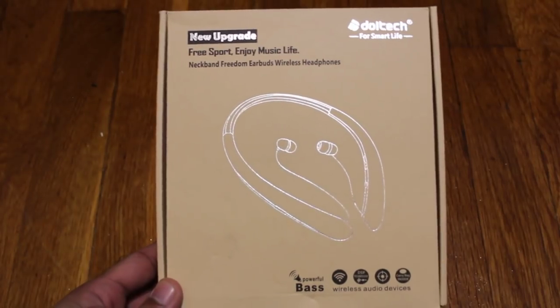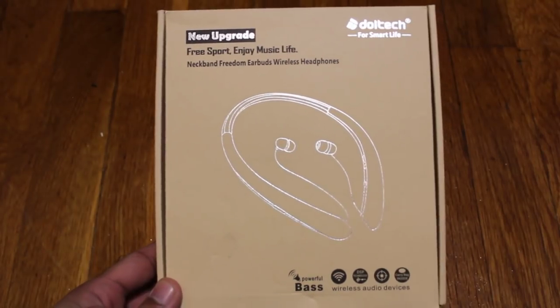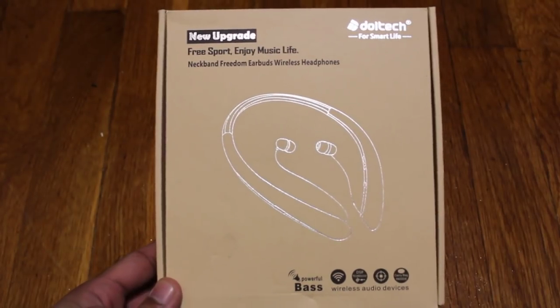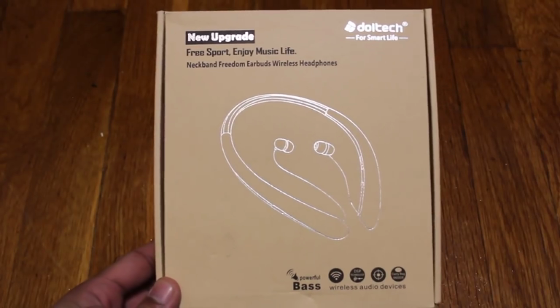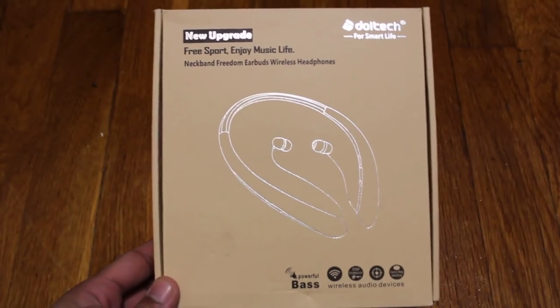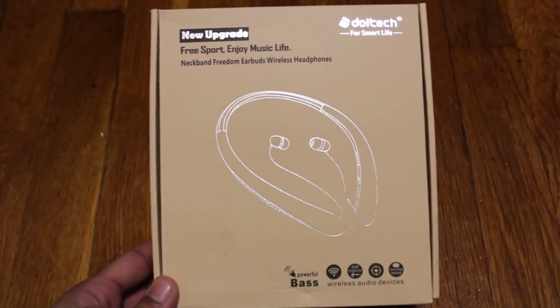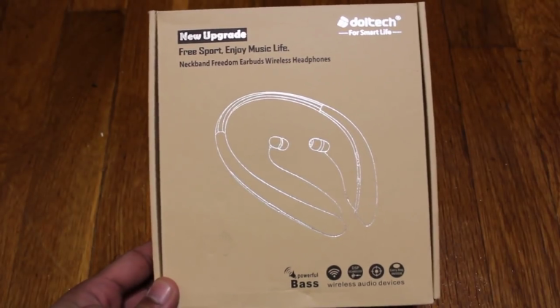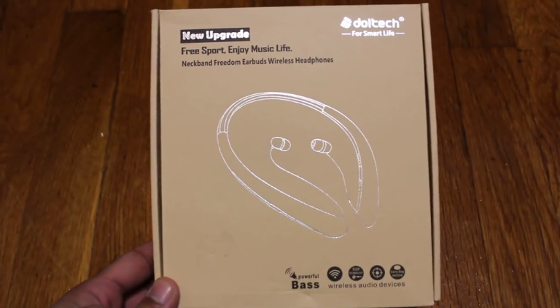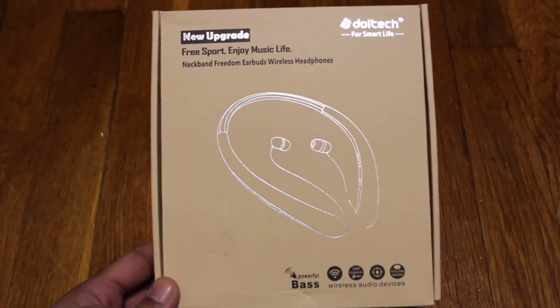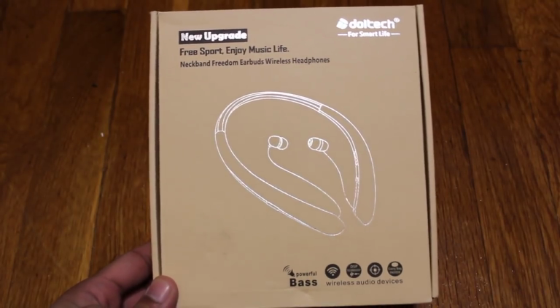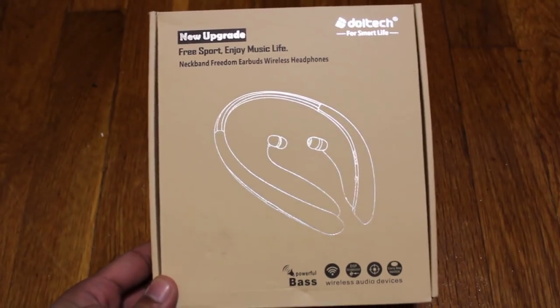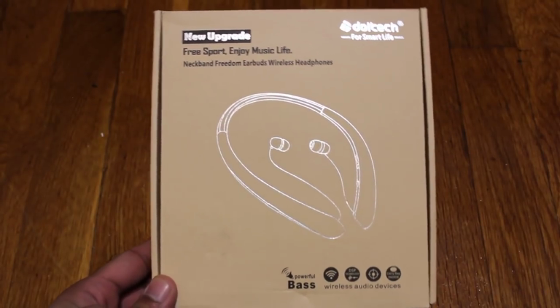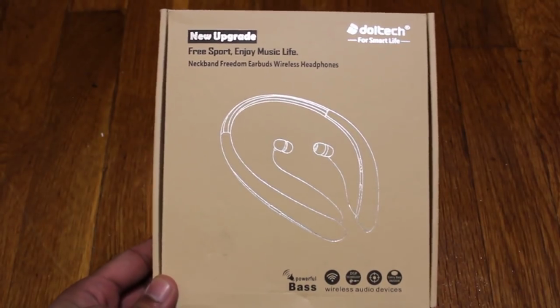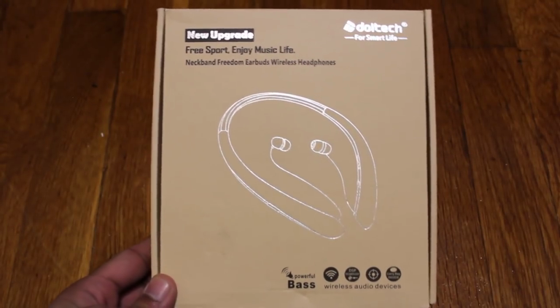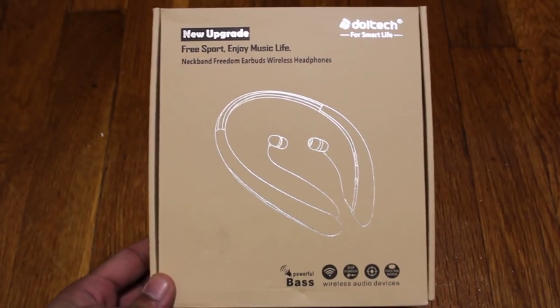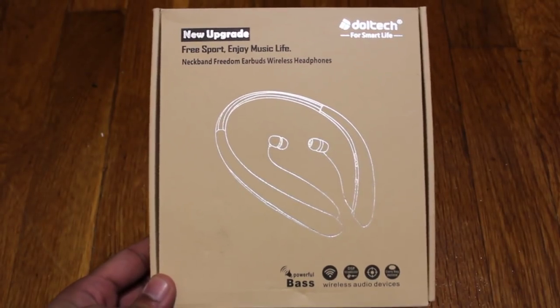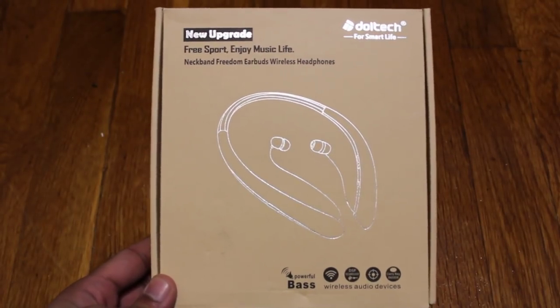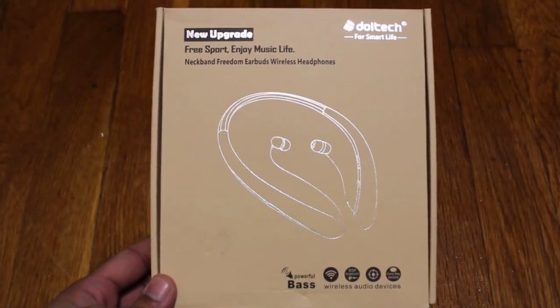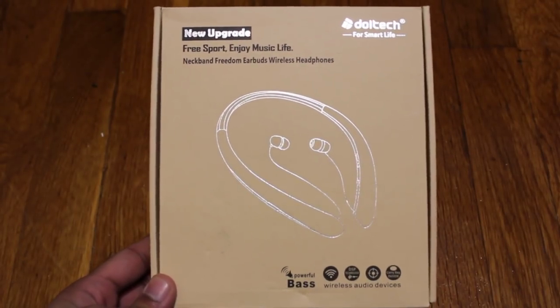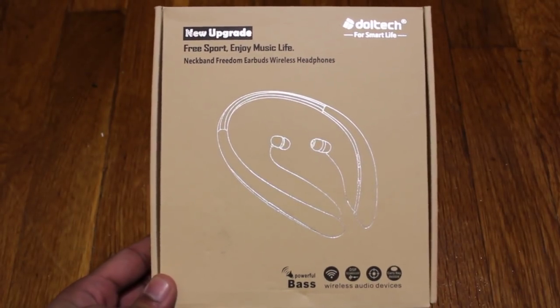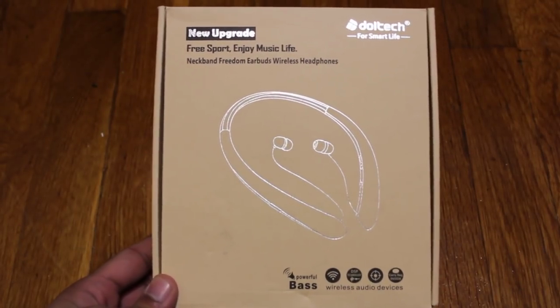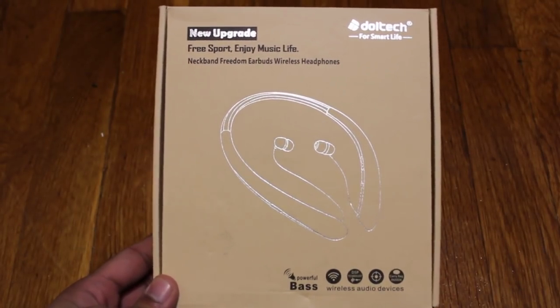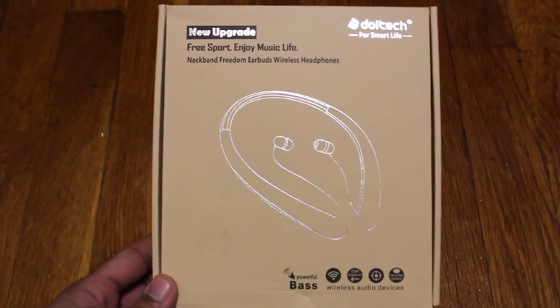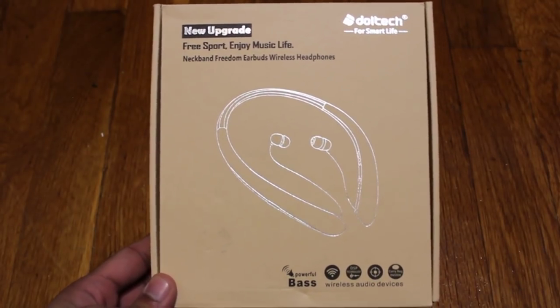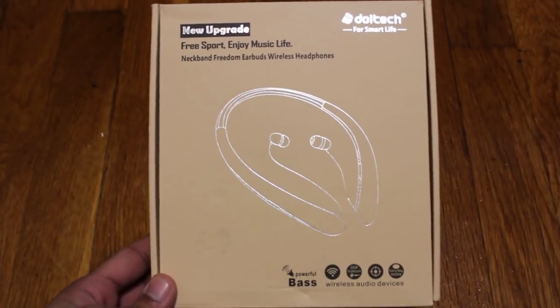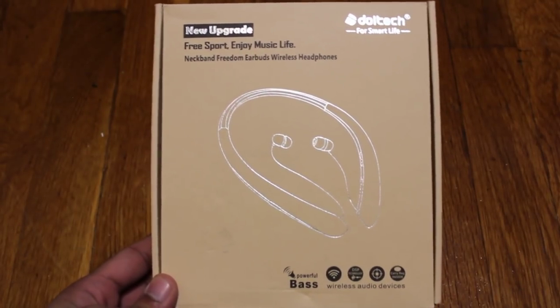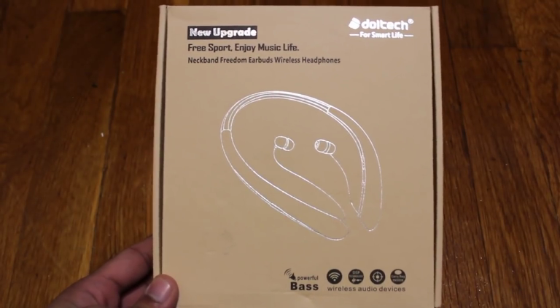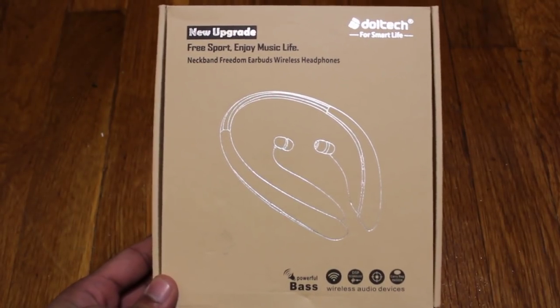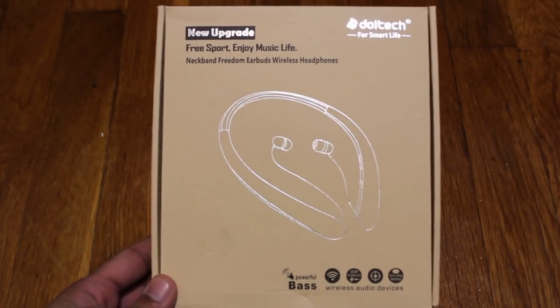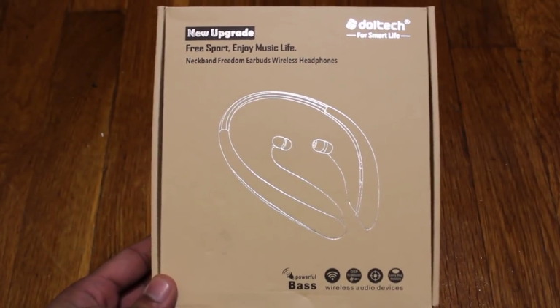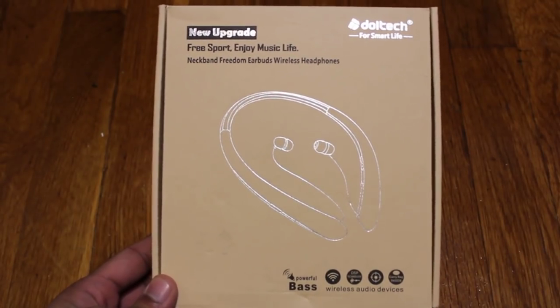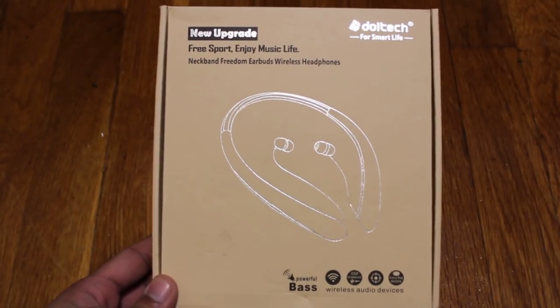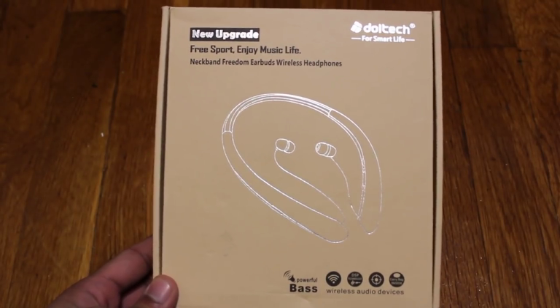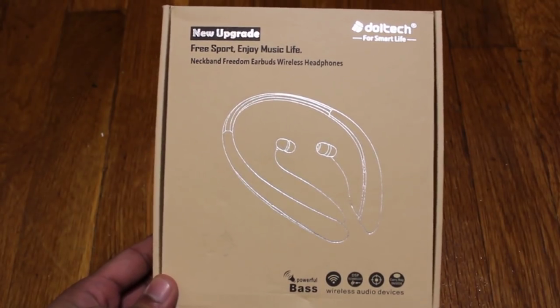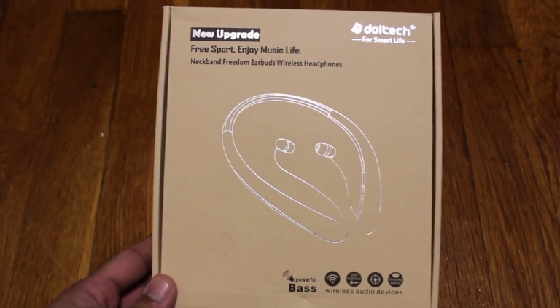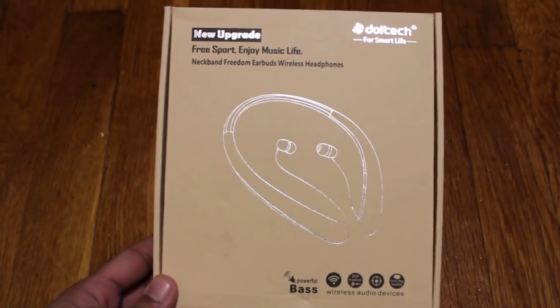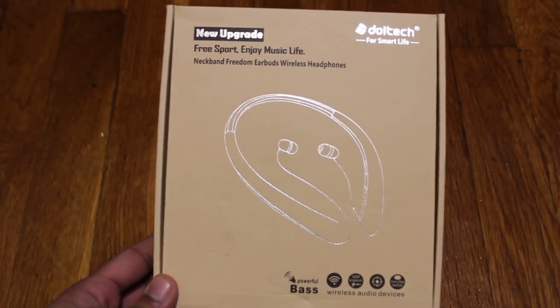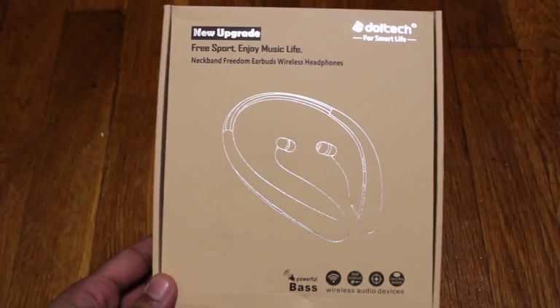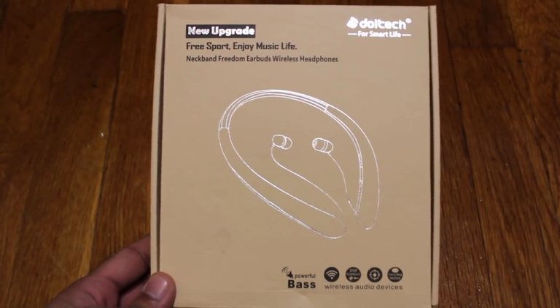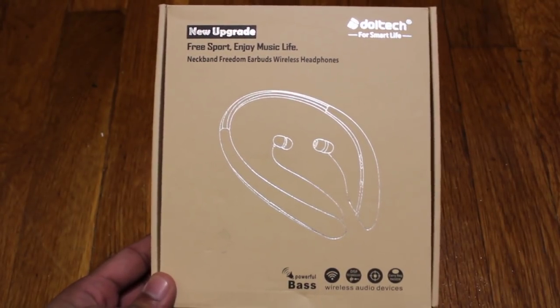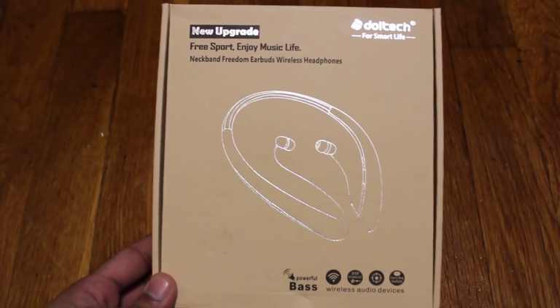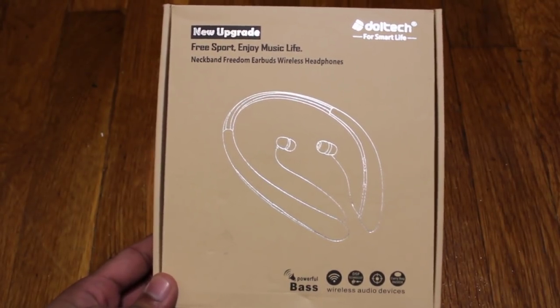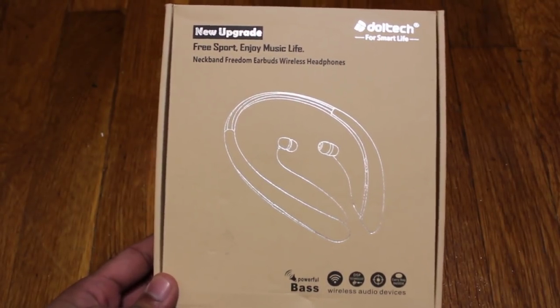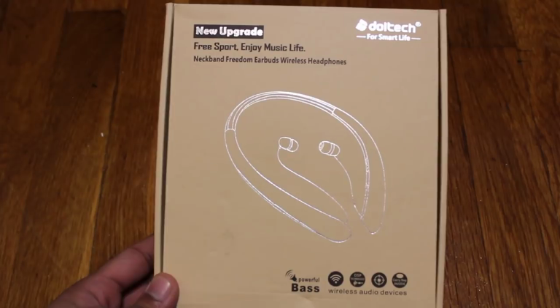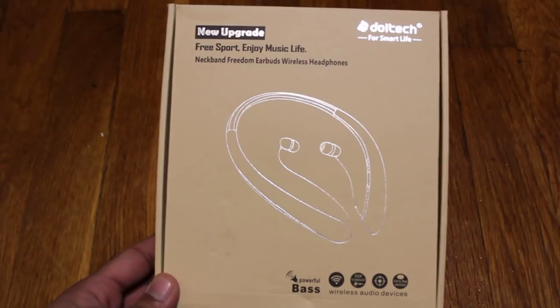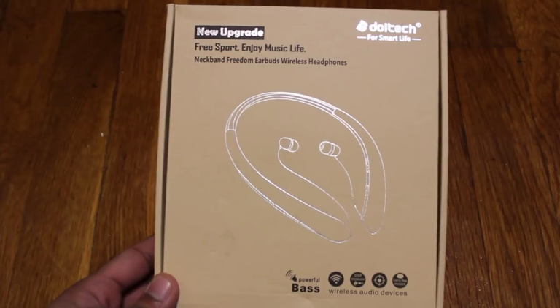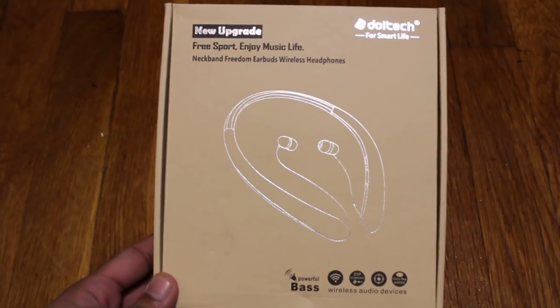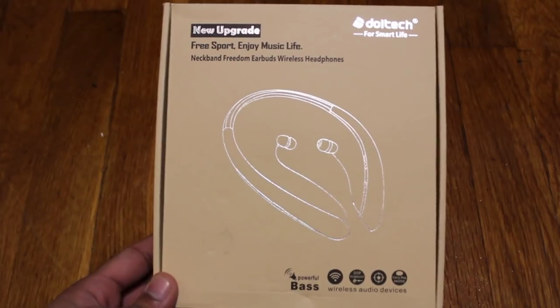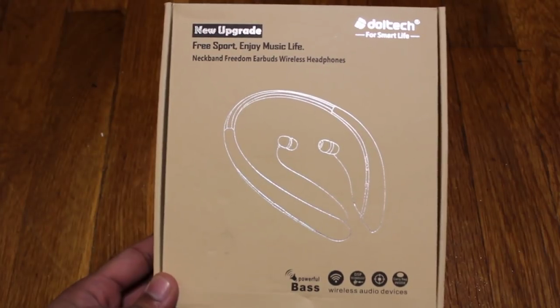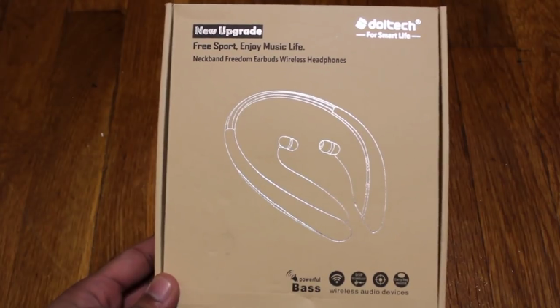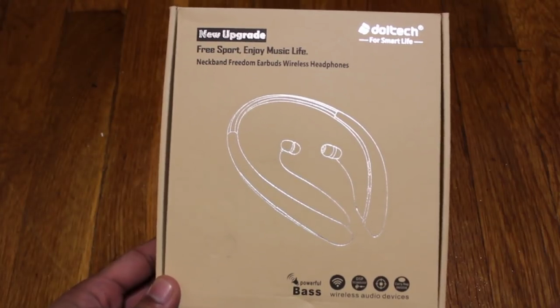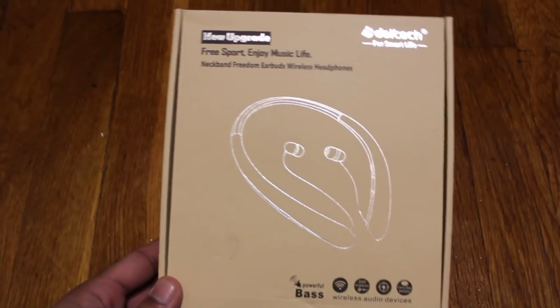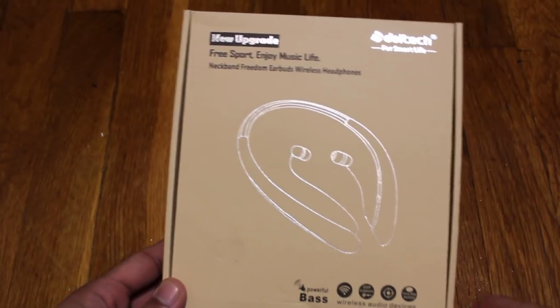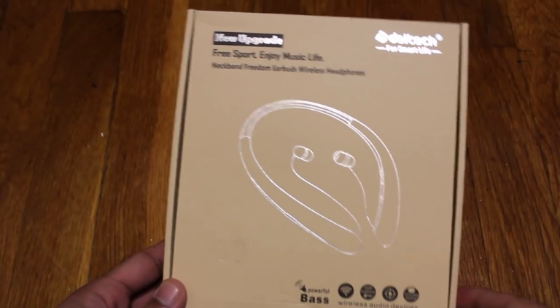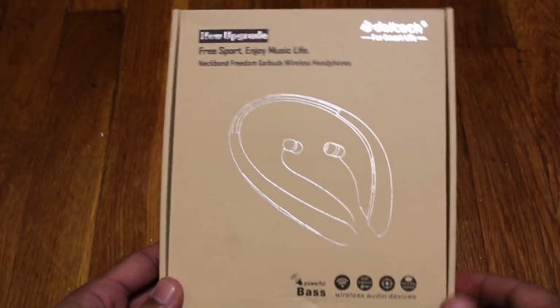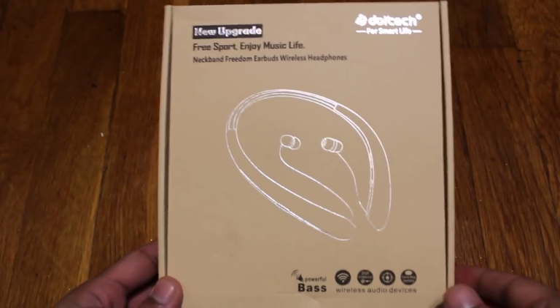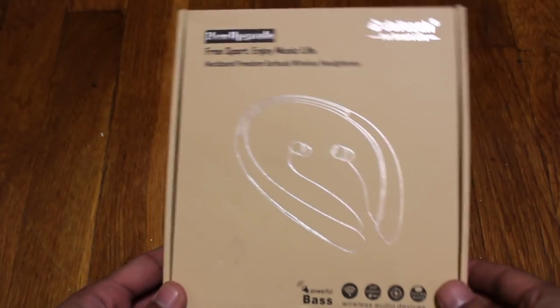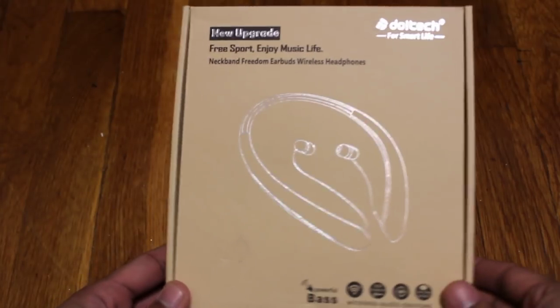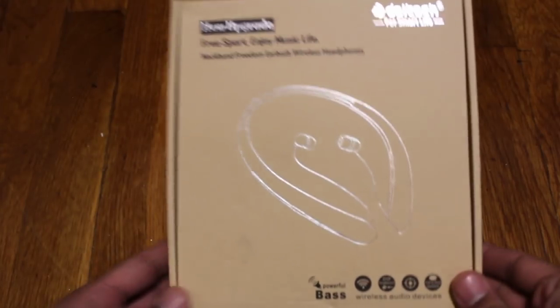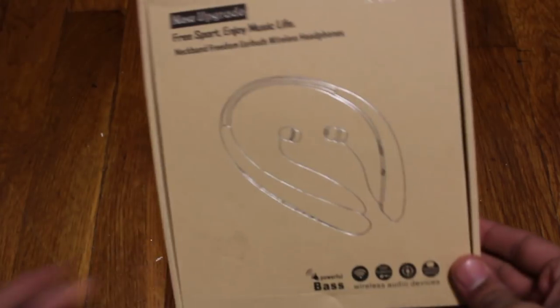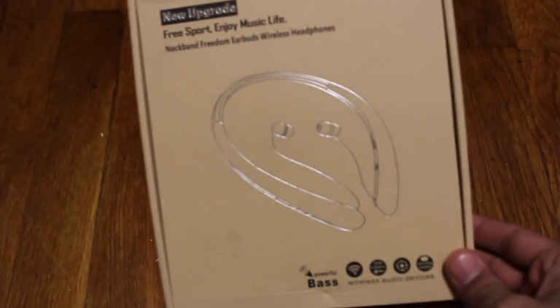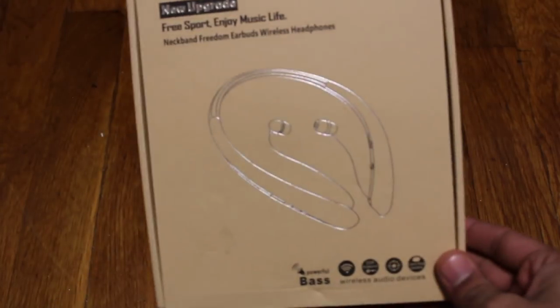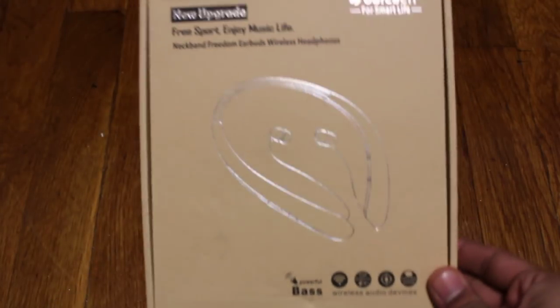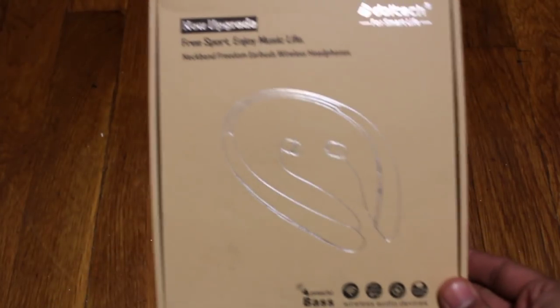What is up guys, this is FNH here and today I am back with a brand new product review and I am reviewing the Doltec Headphones.